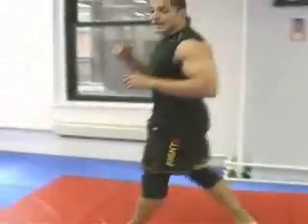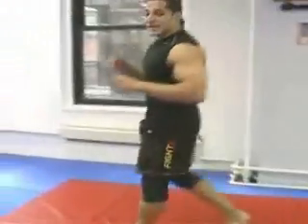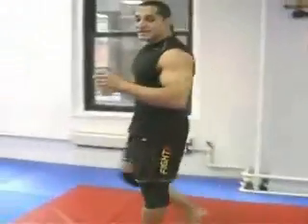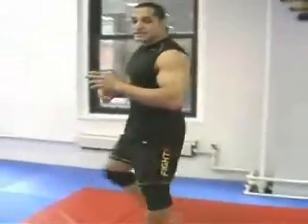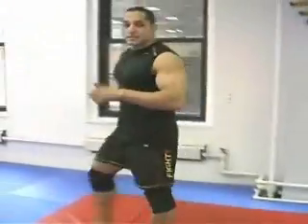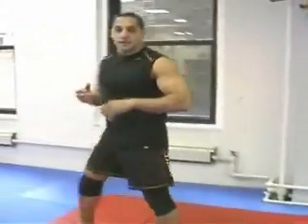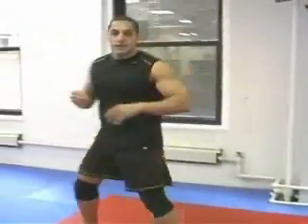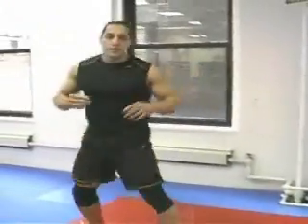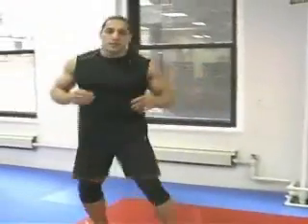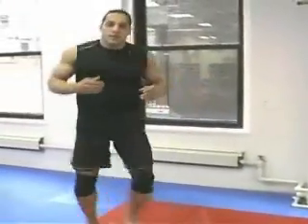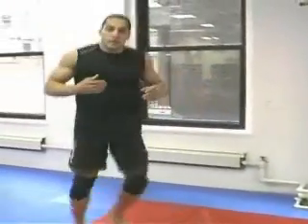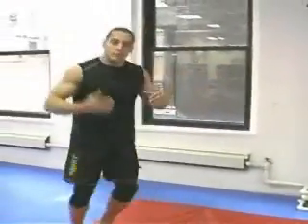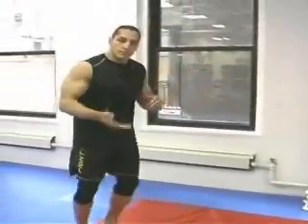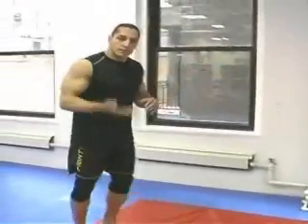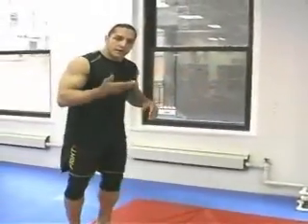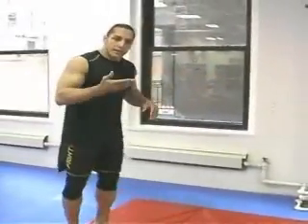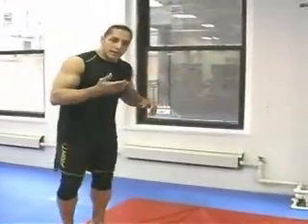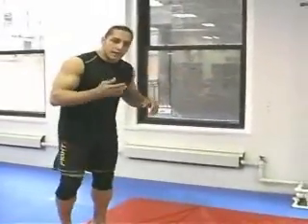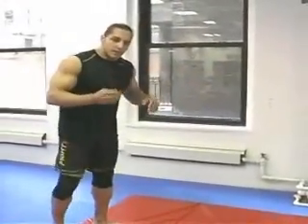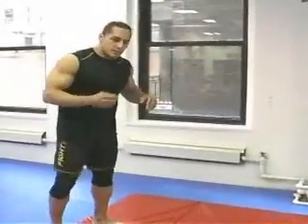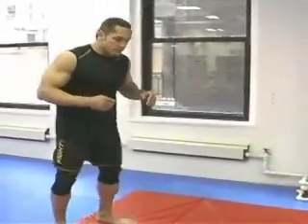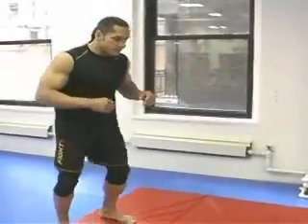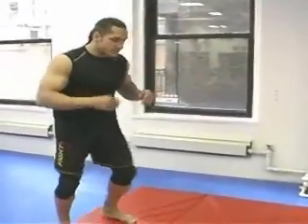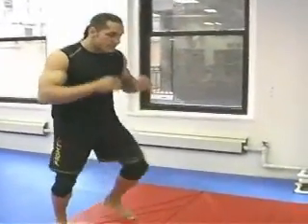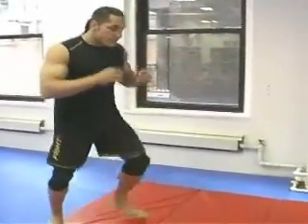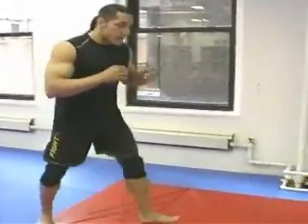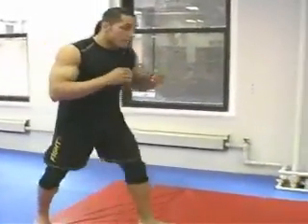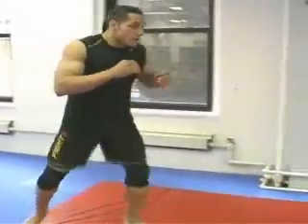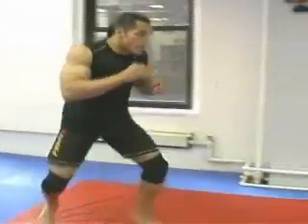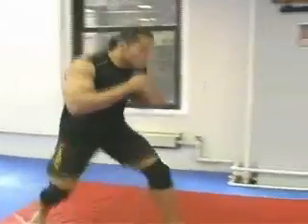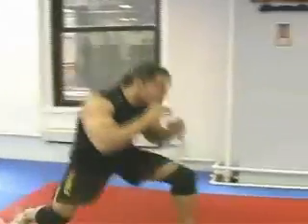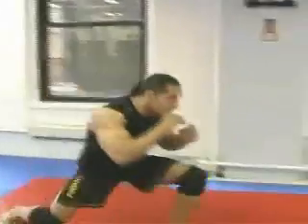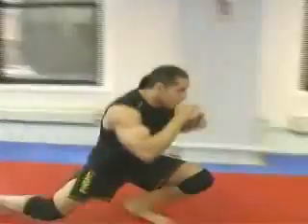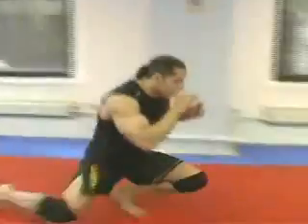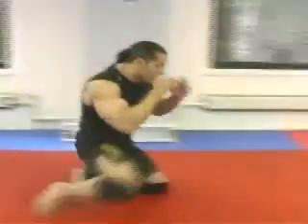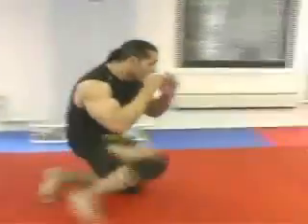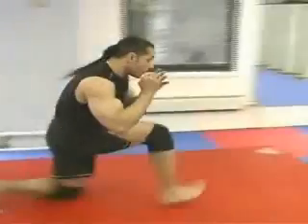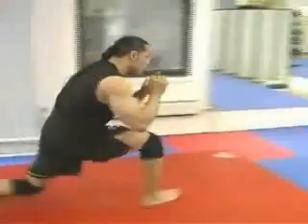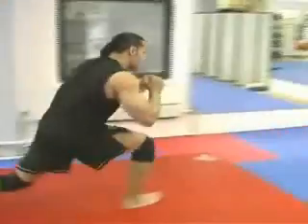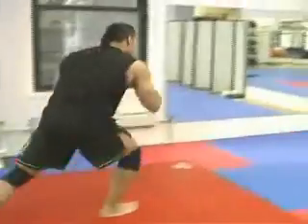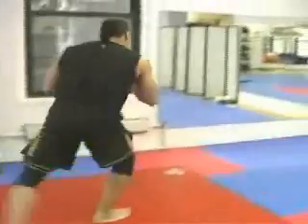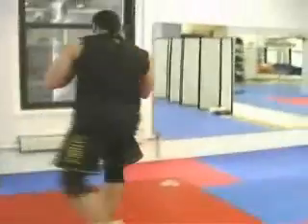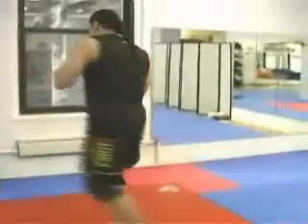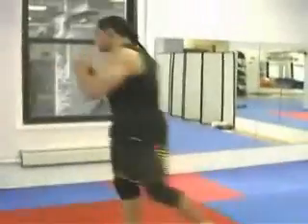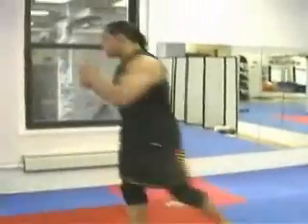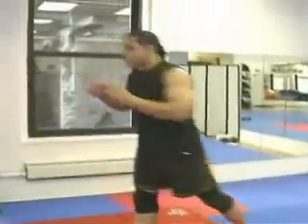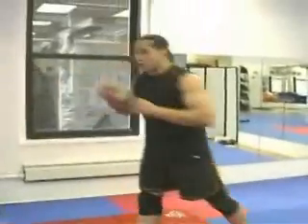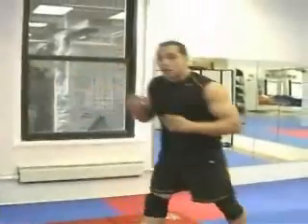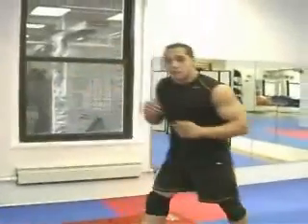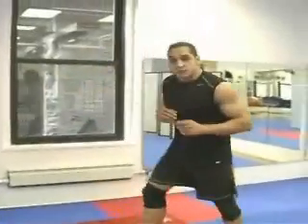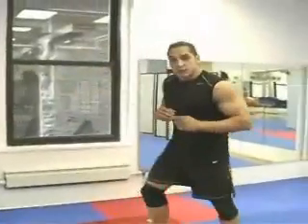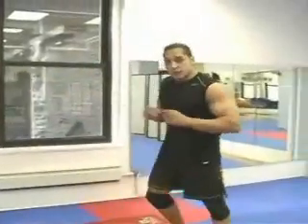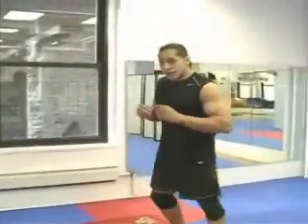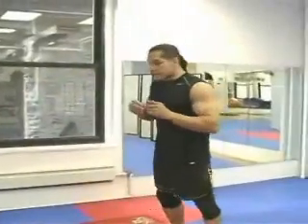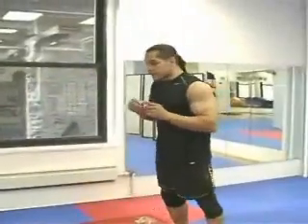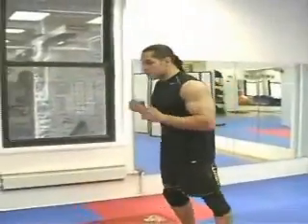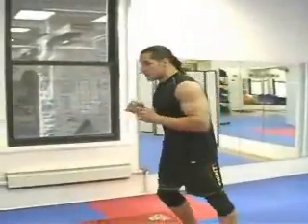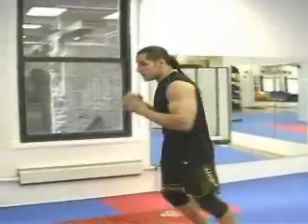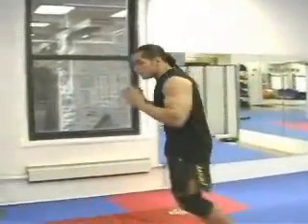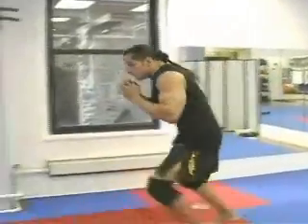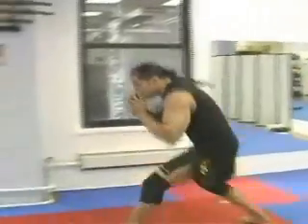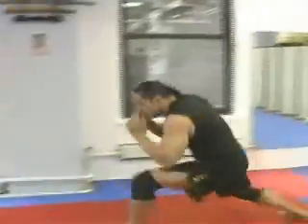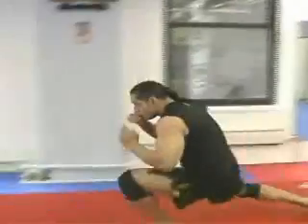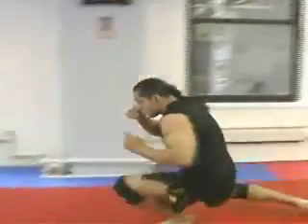You just add getting up, standing up on the opposite leg.